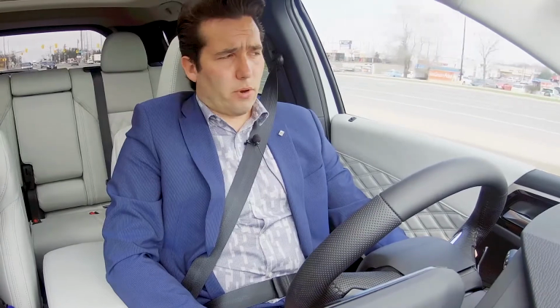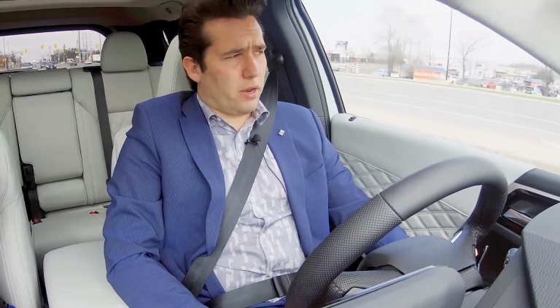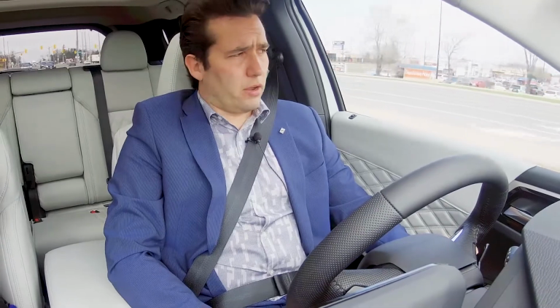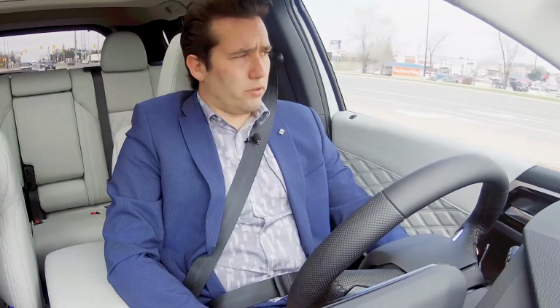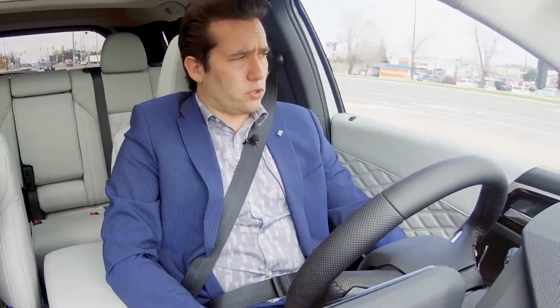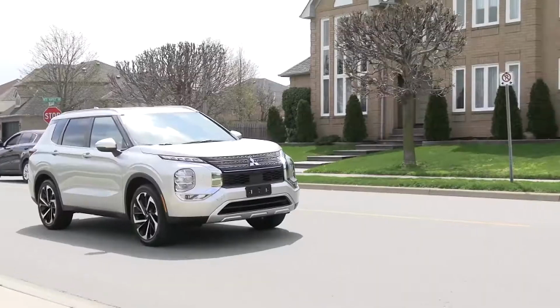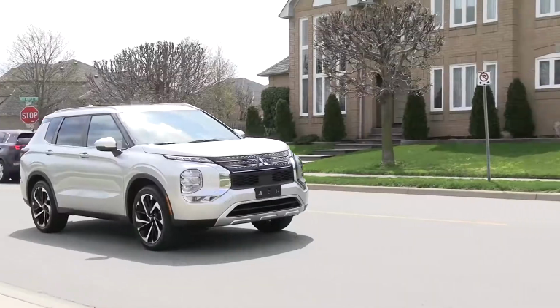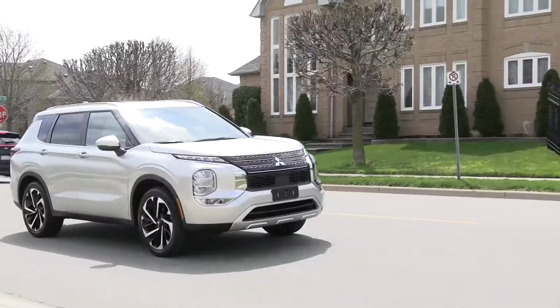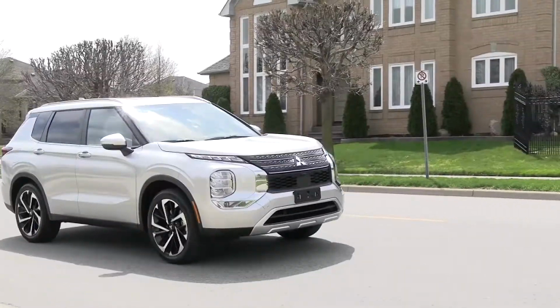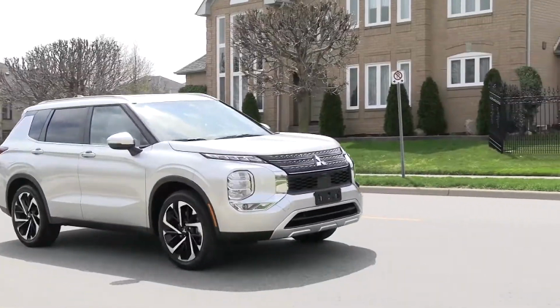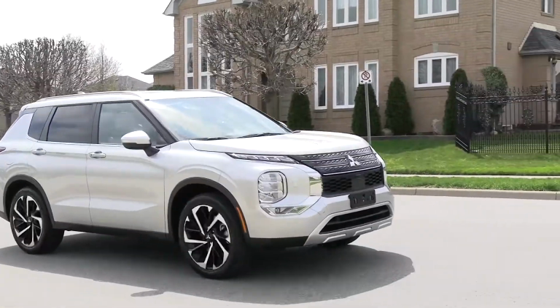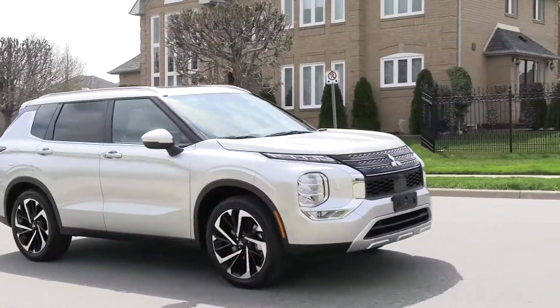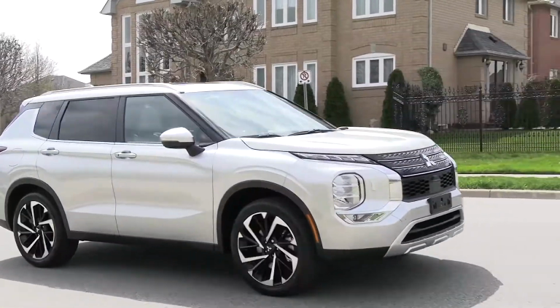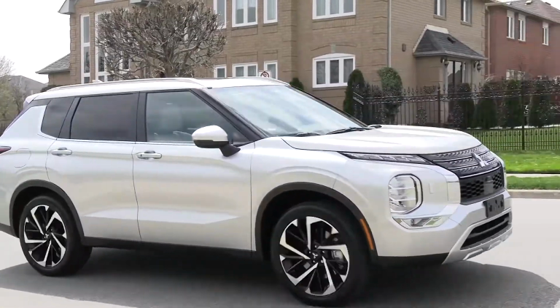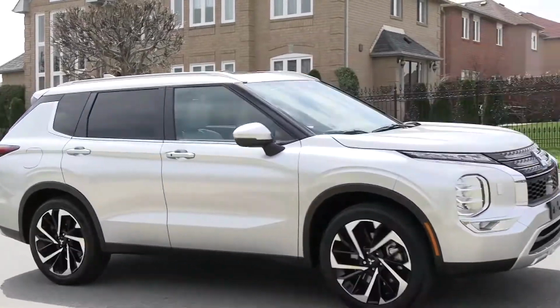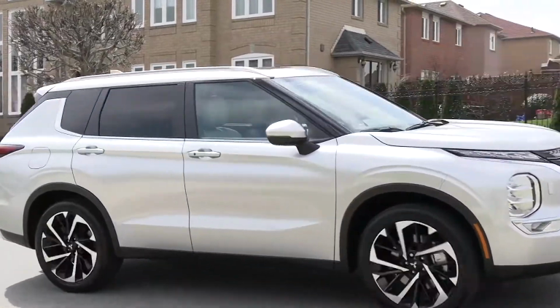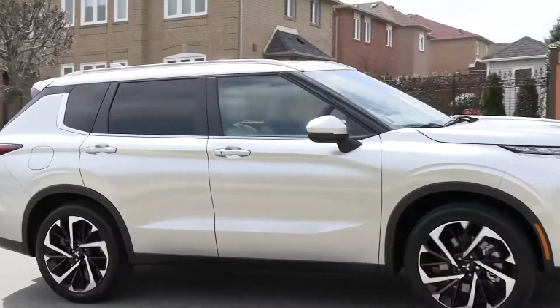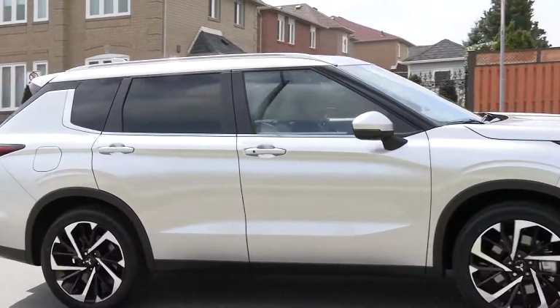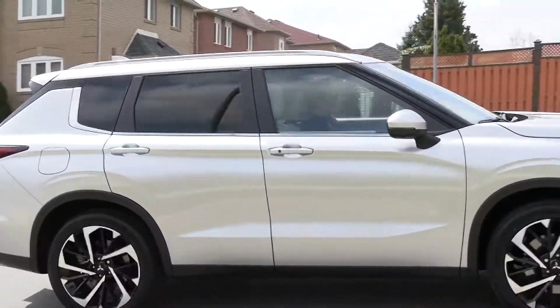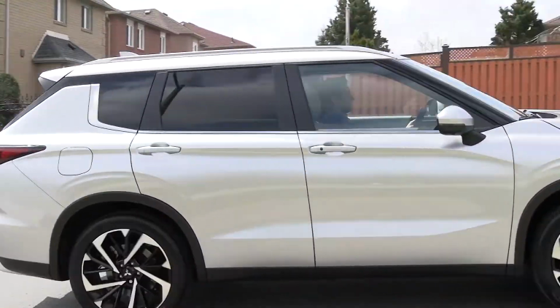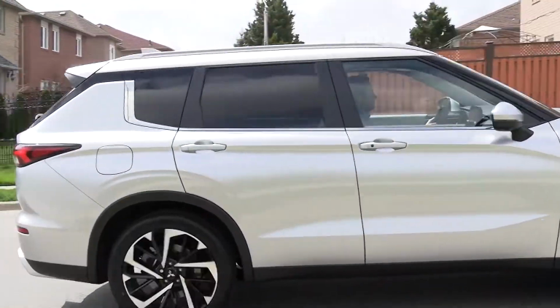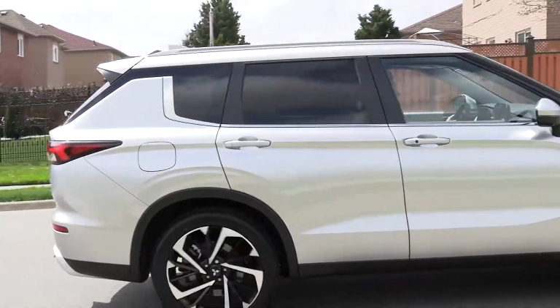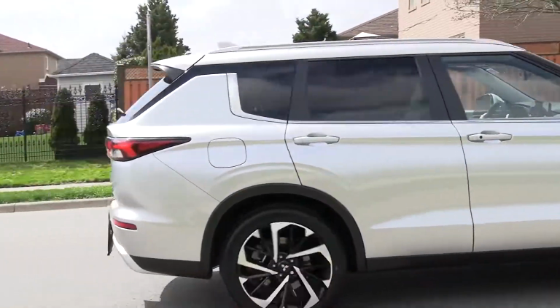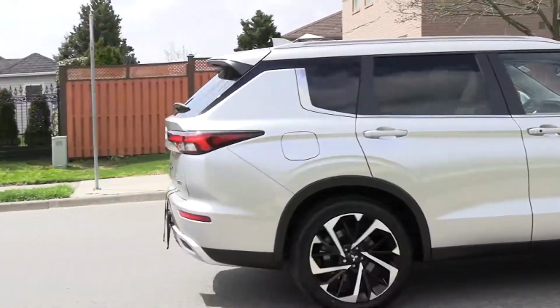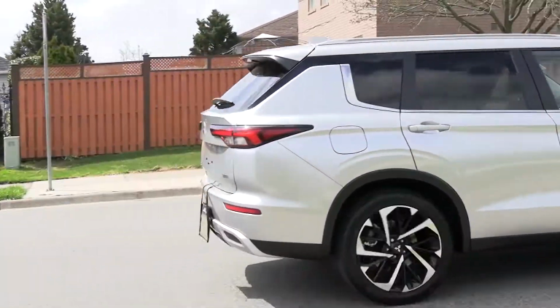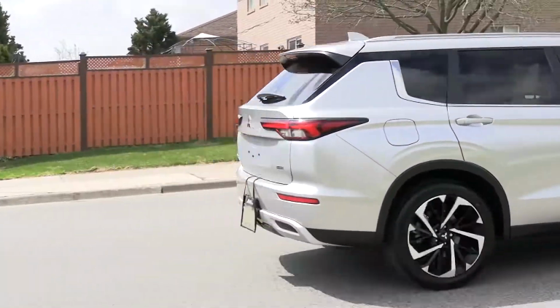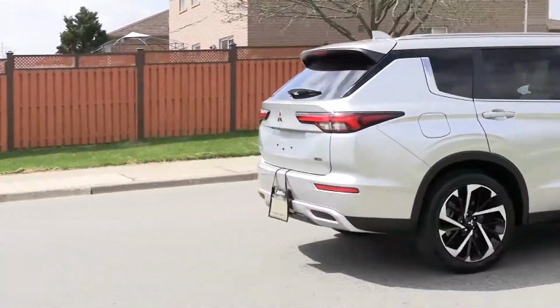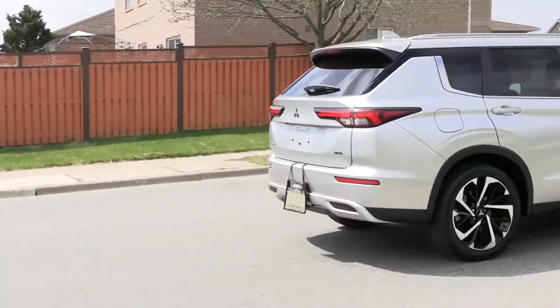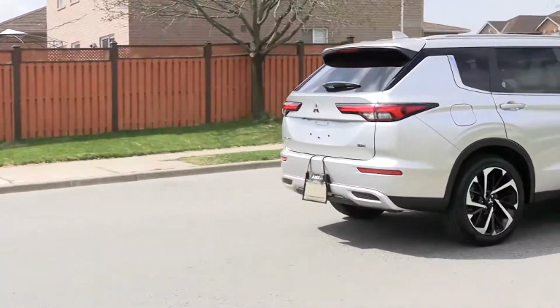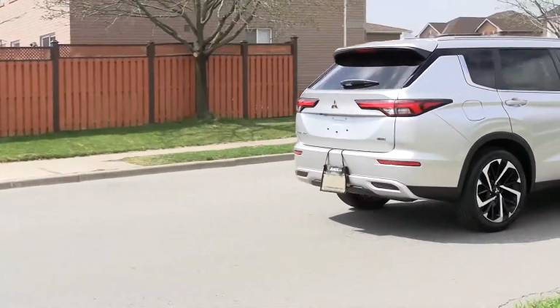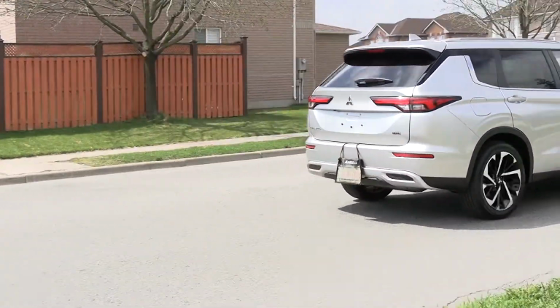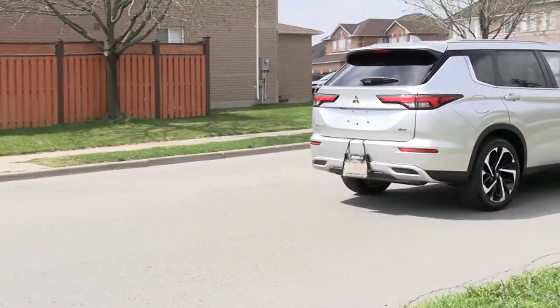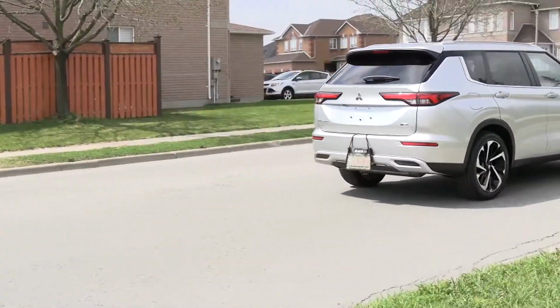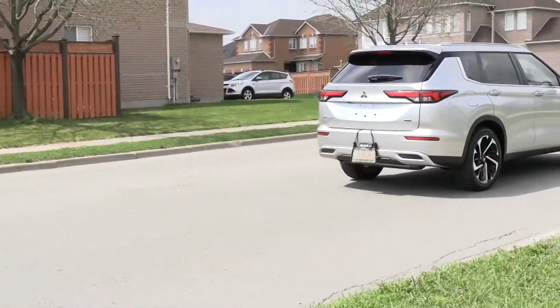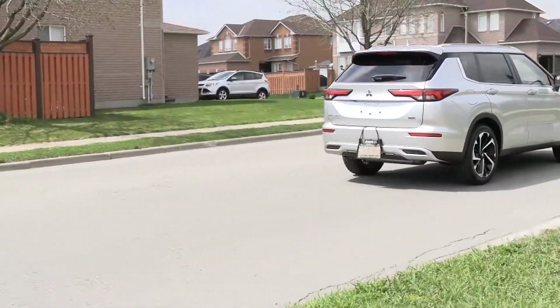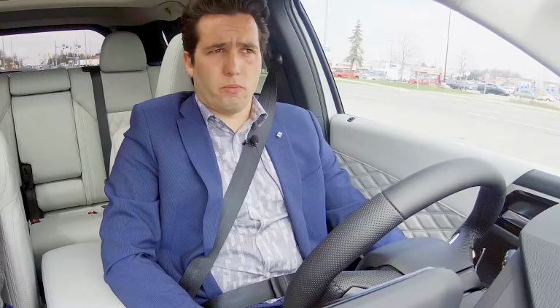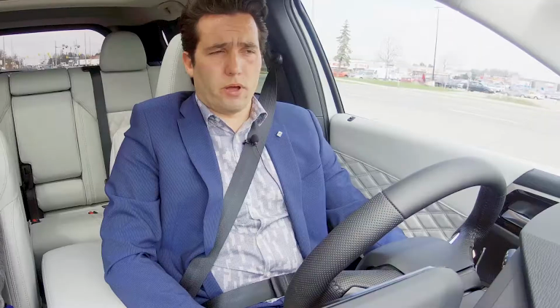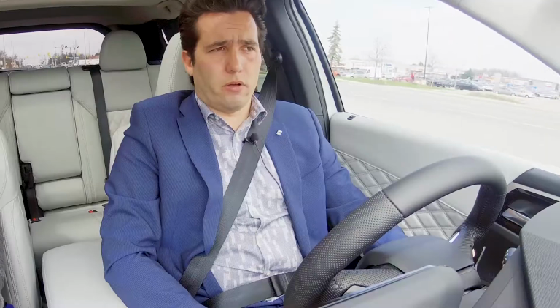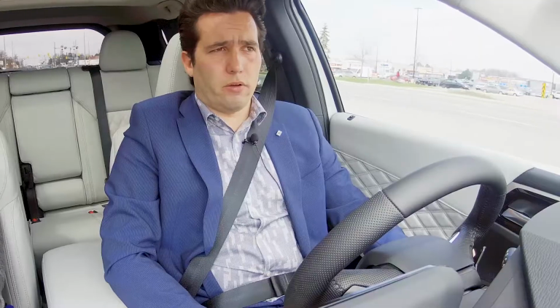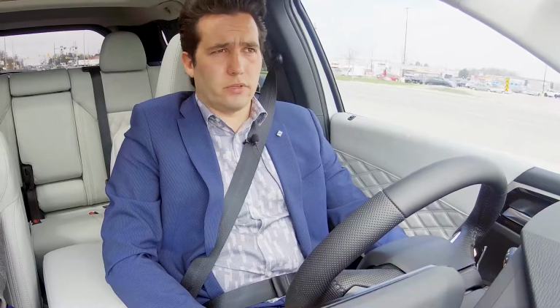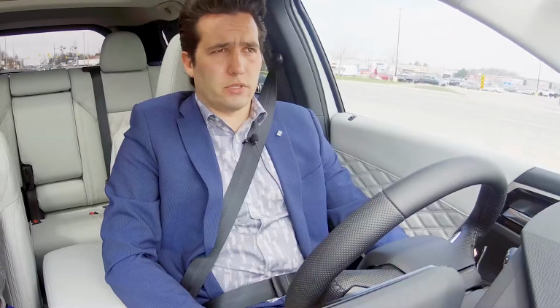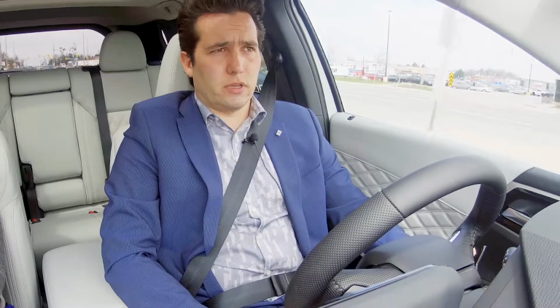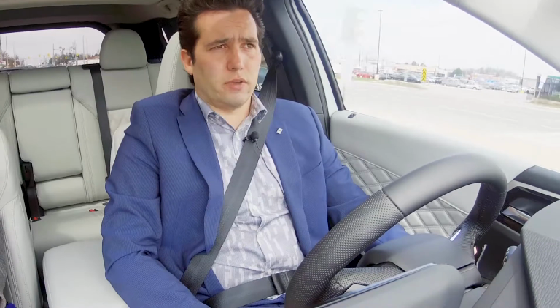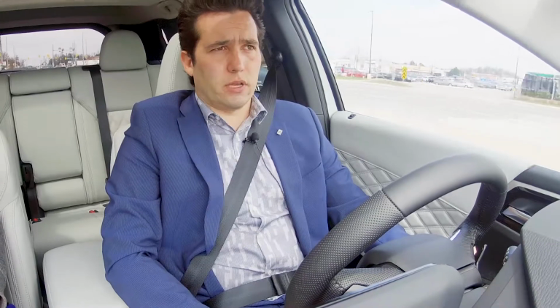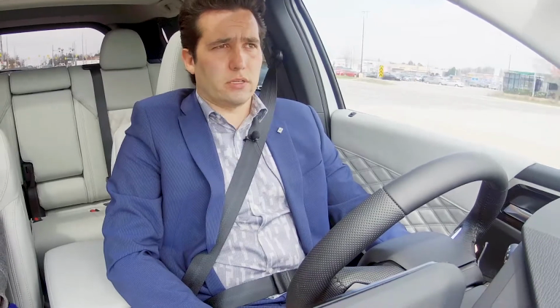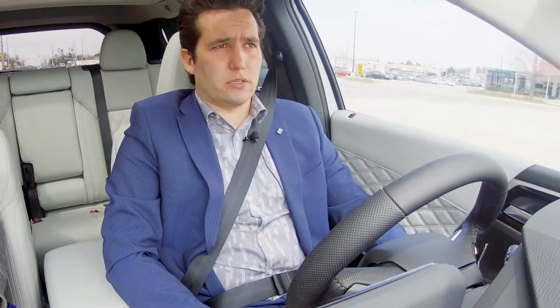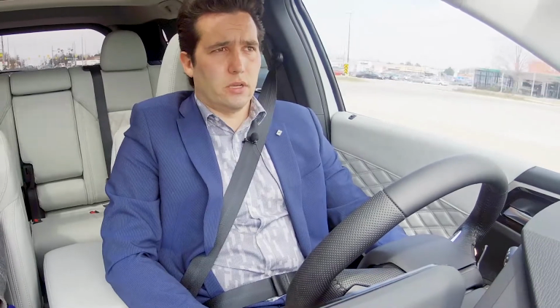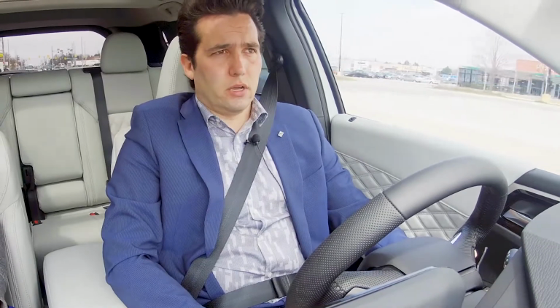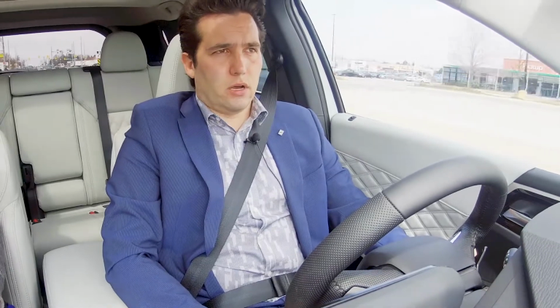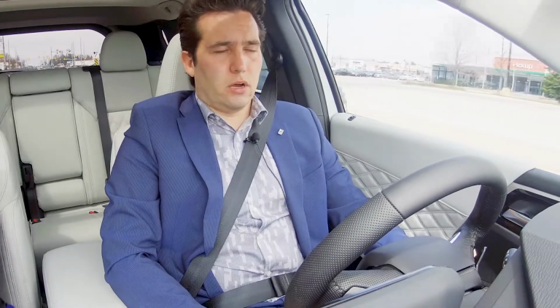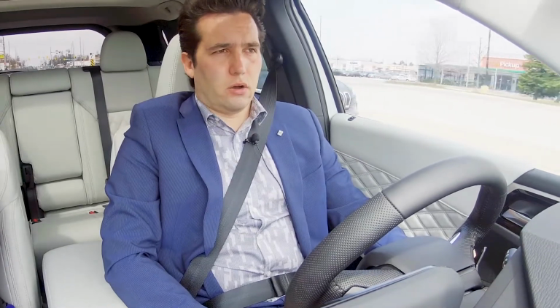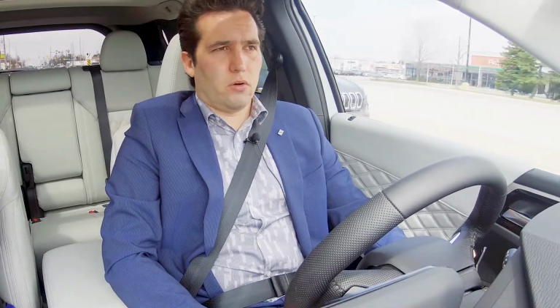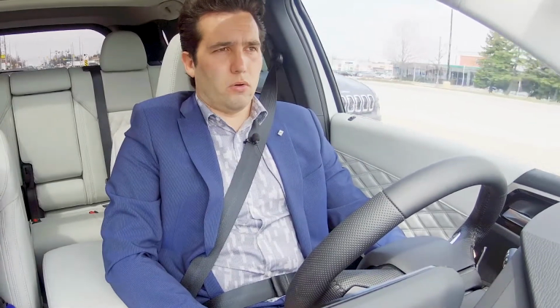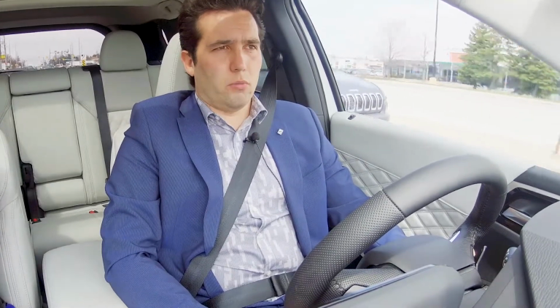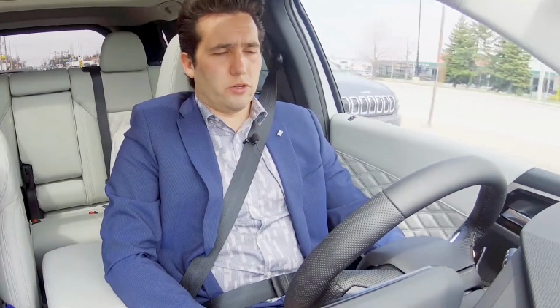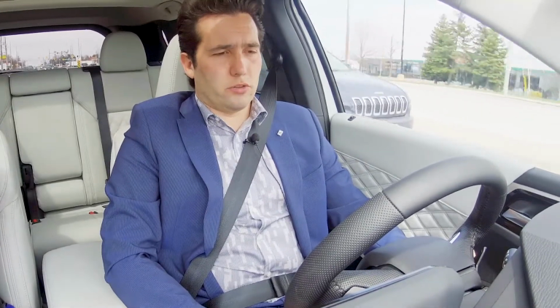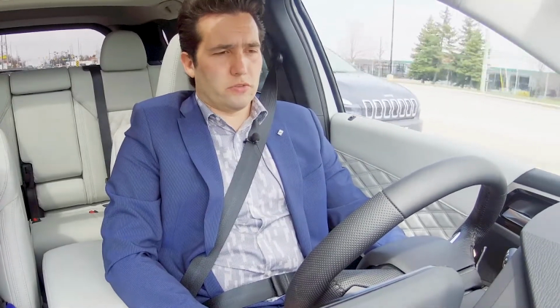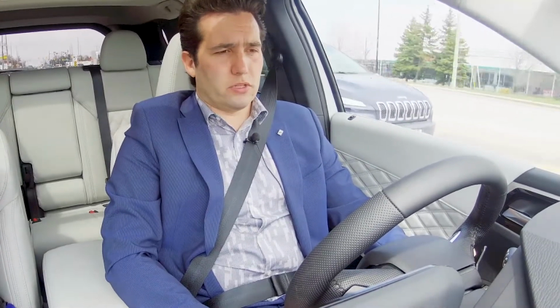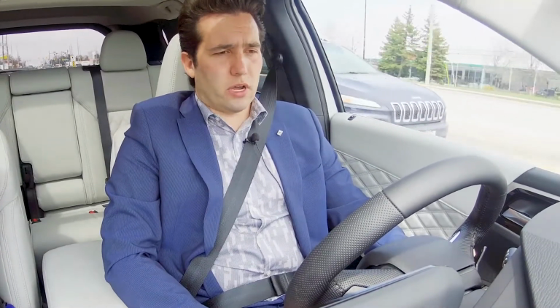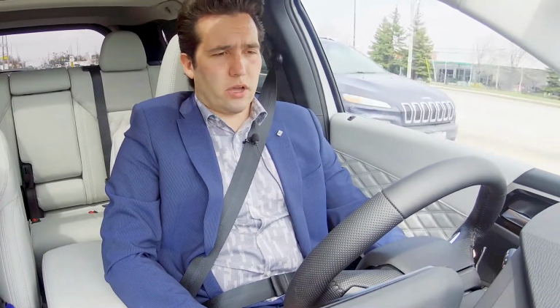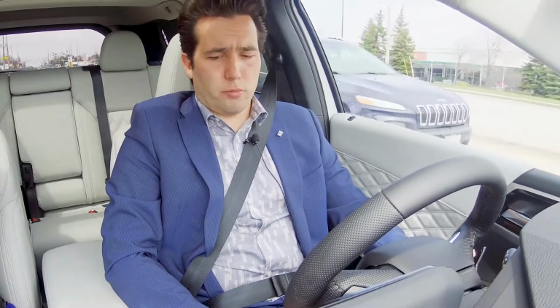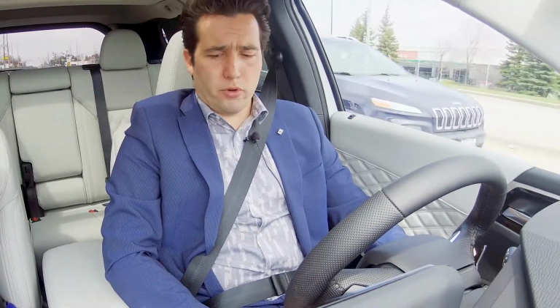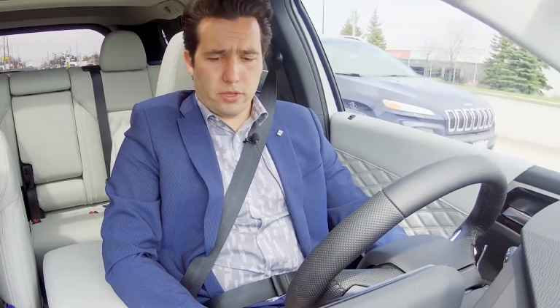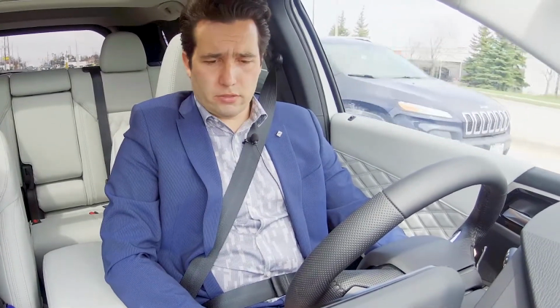We're riding on the 20-inch wheels — very, very comfortable, while obviously giving us a whole bunch of style points.